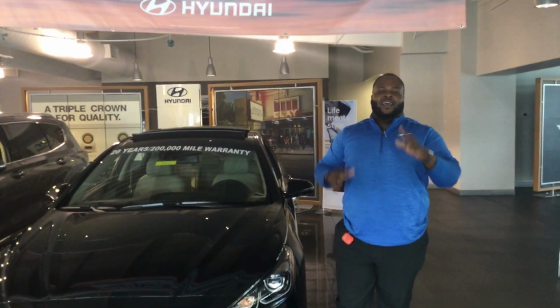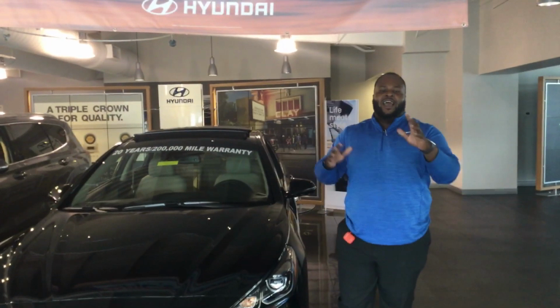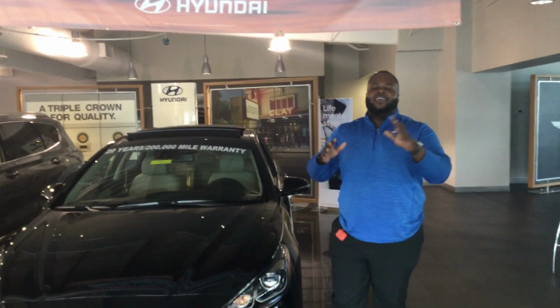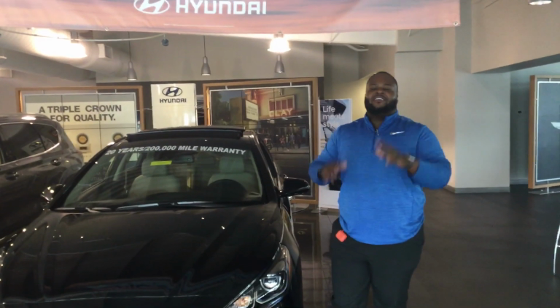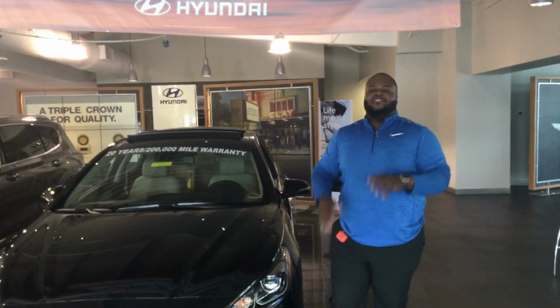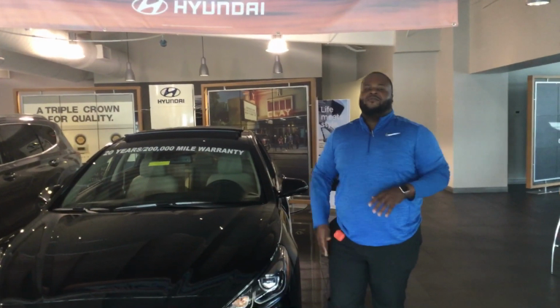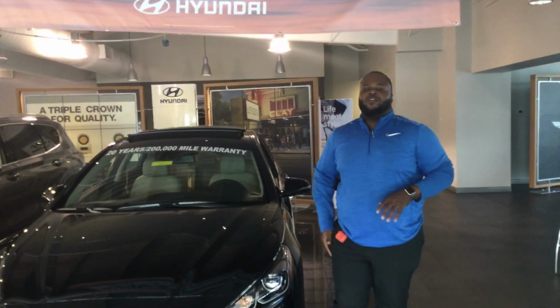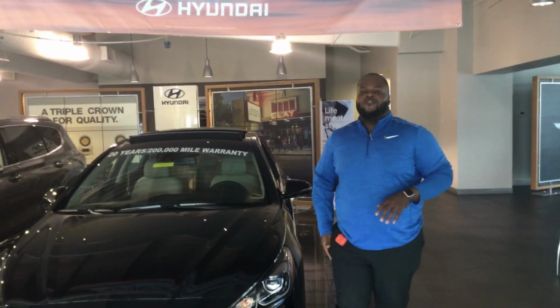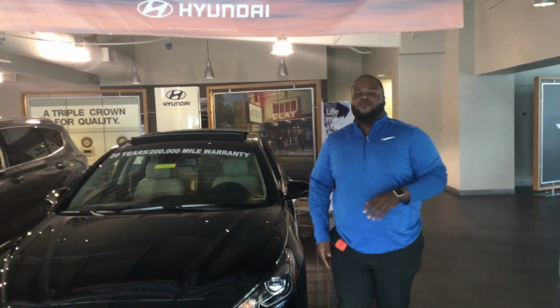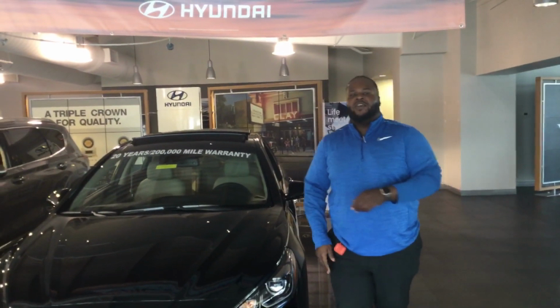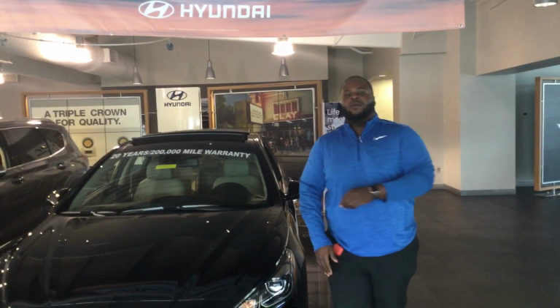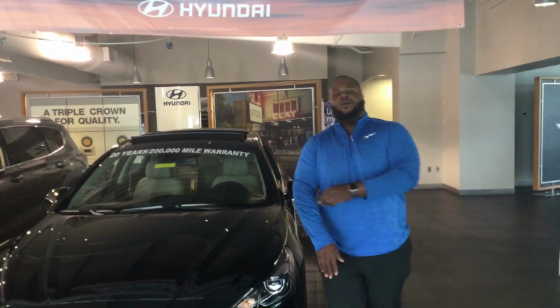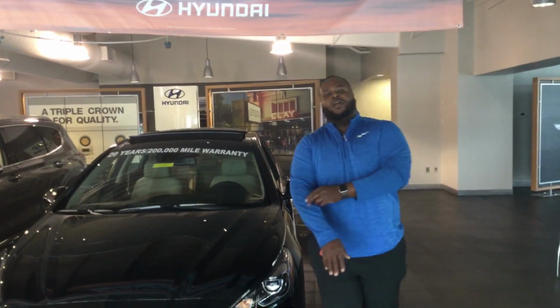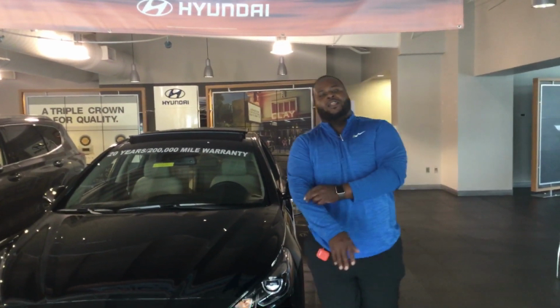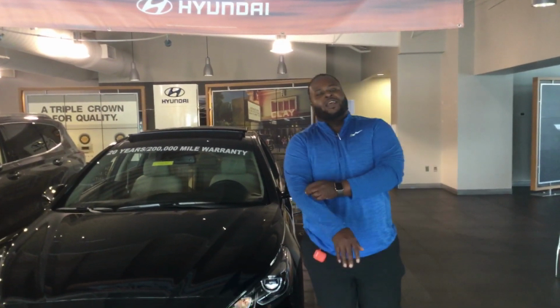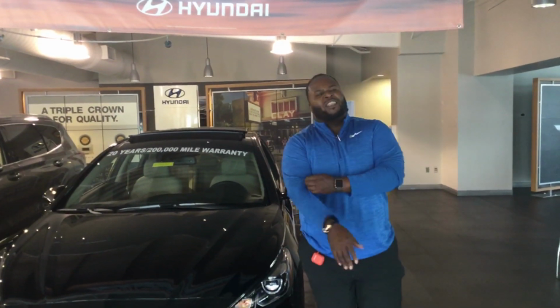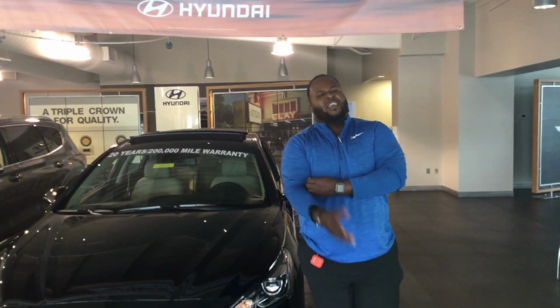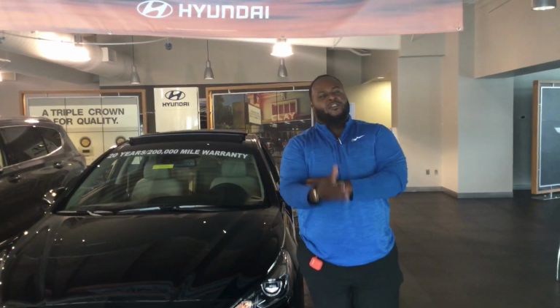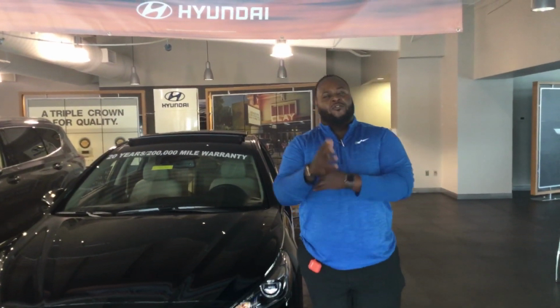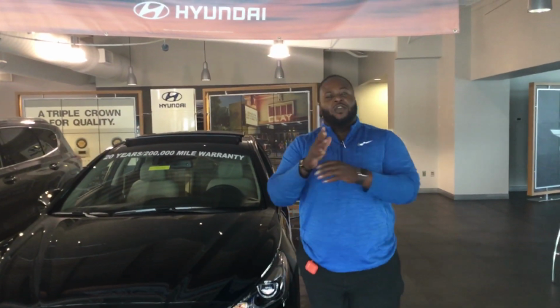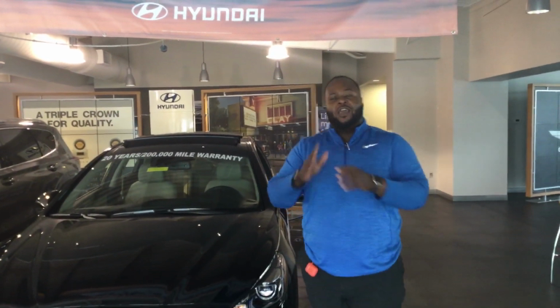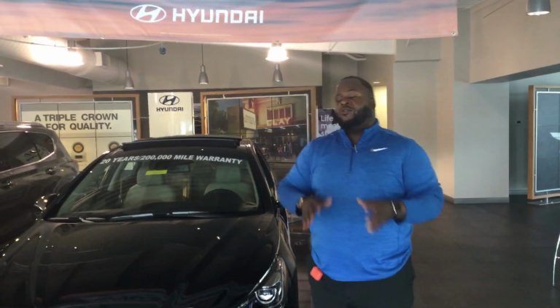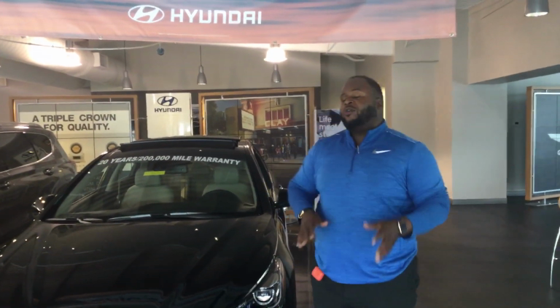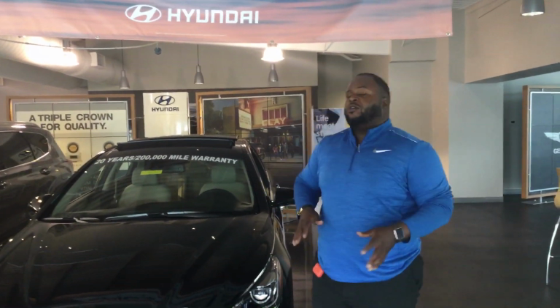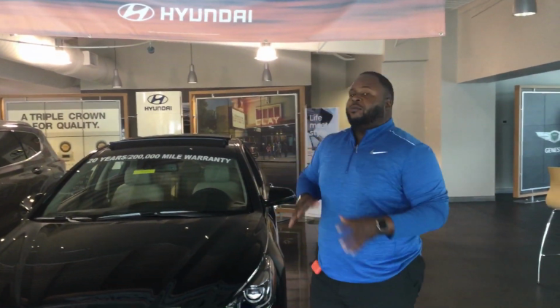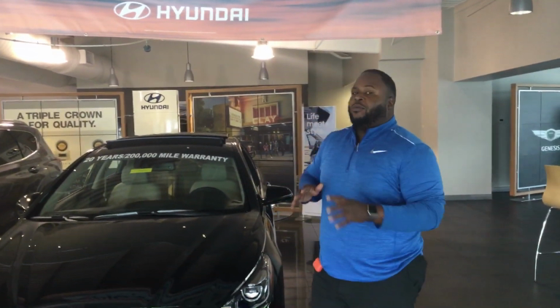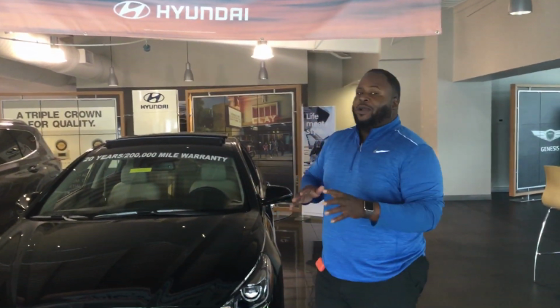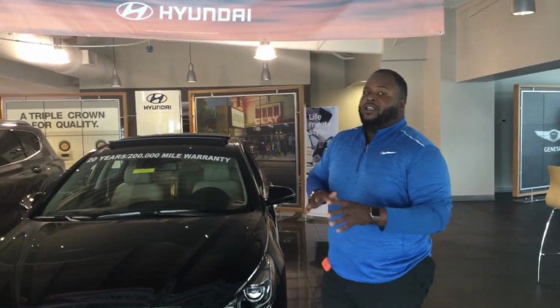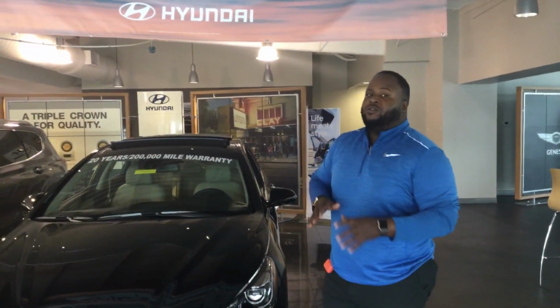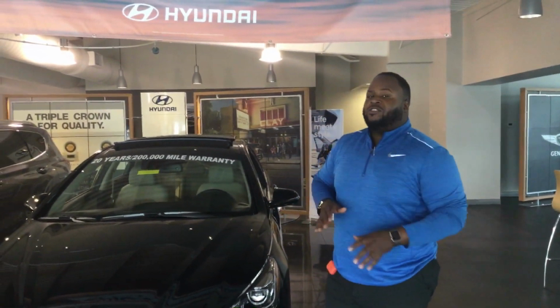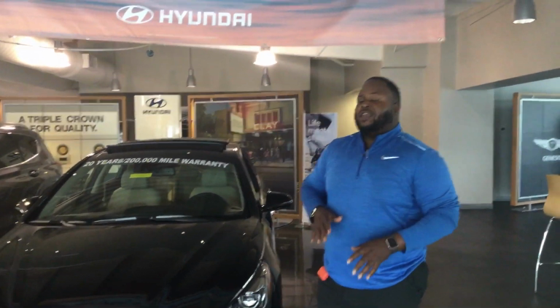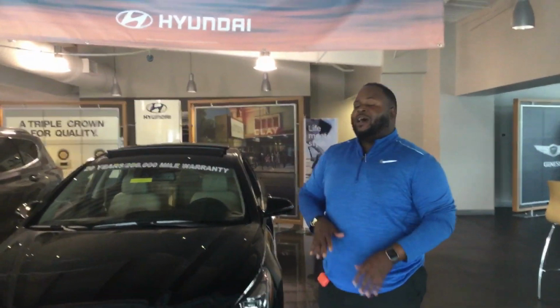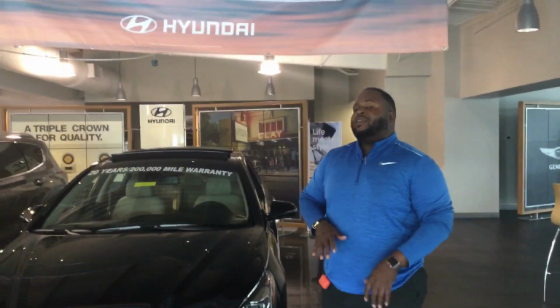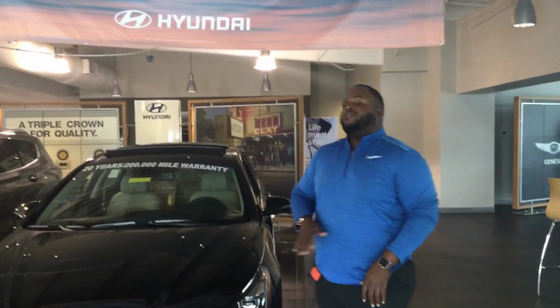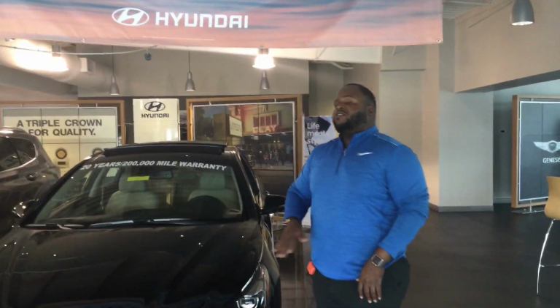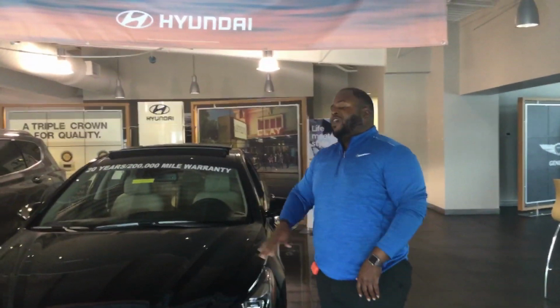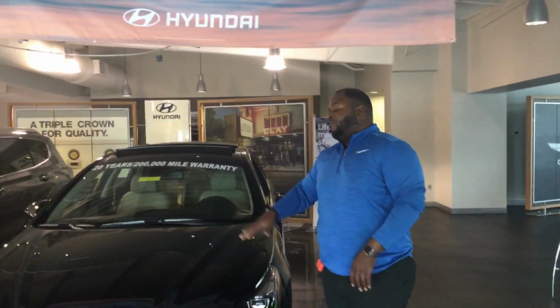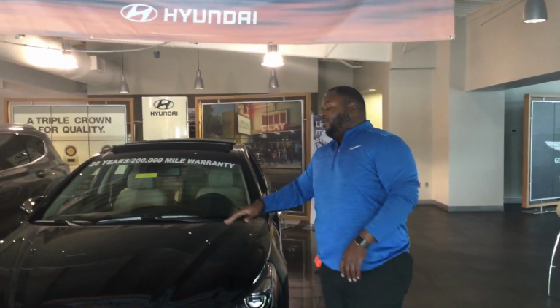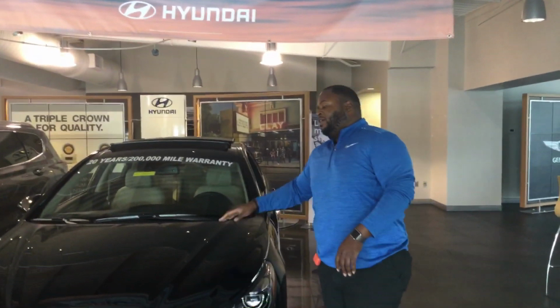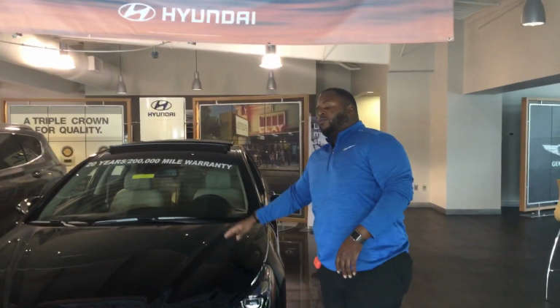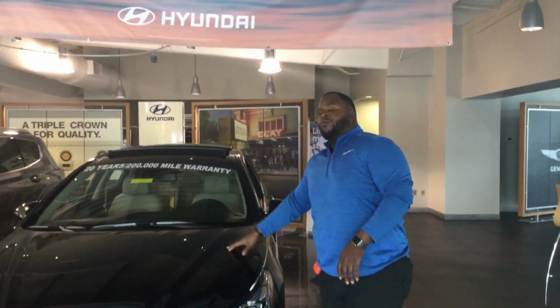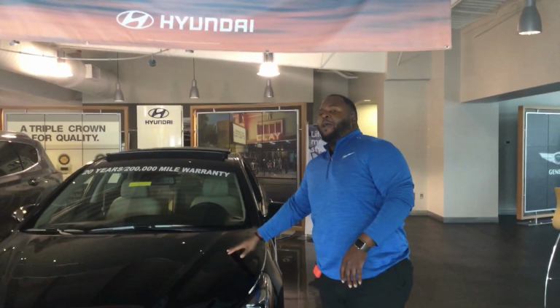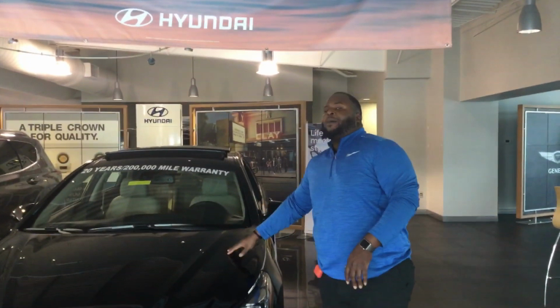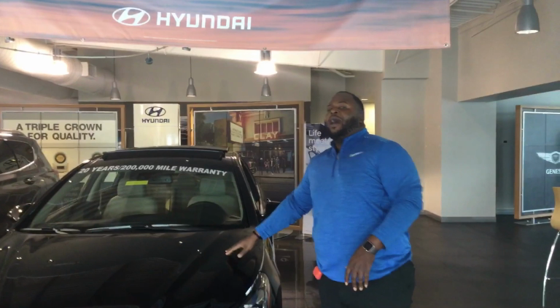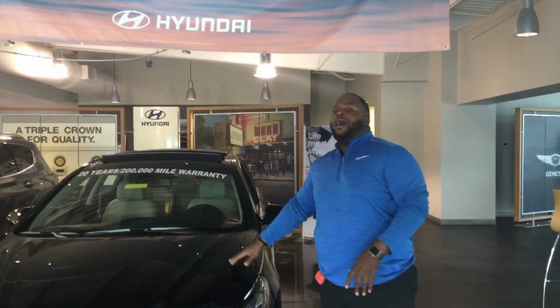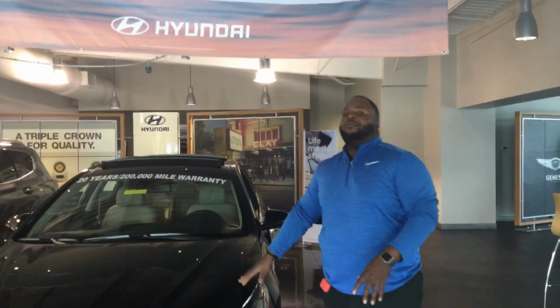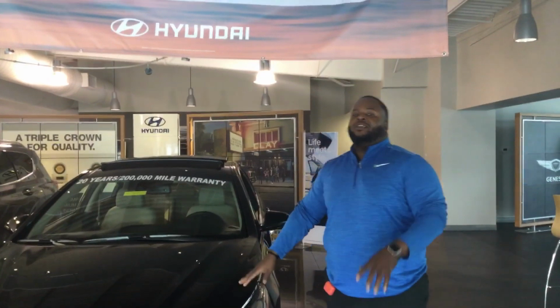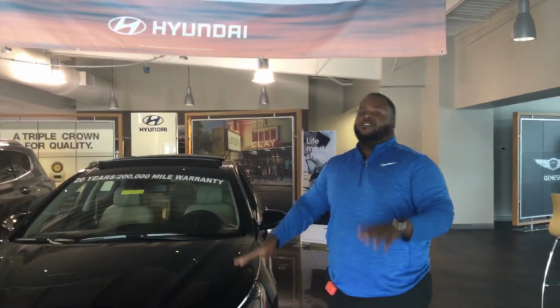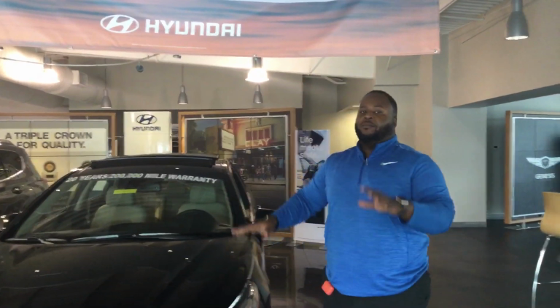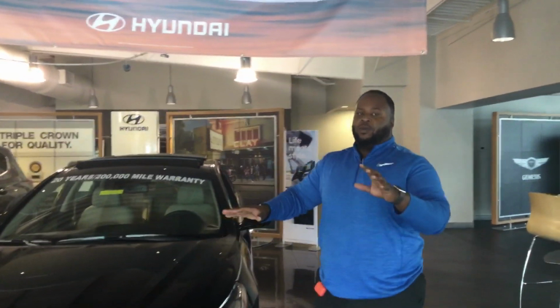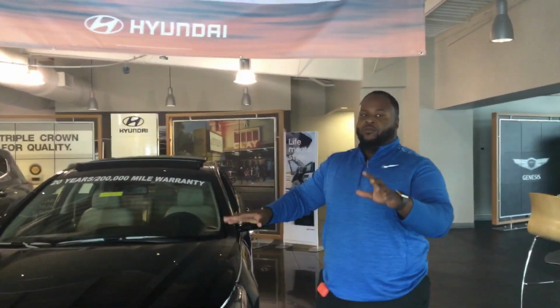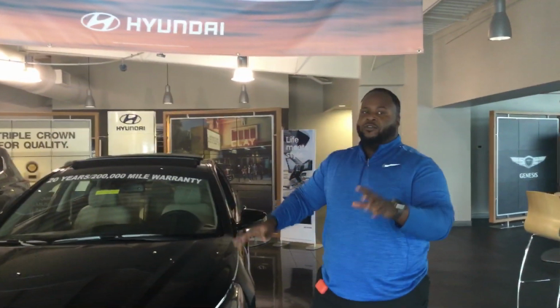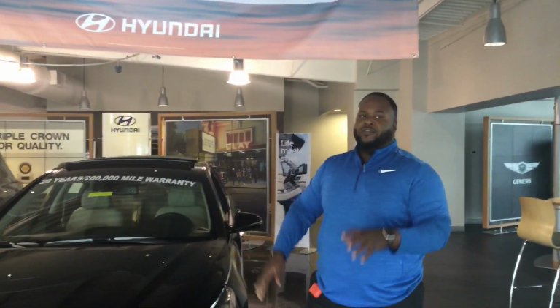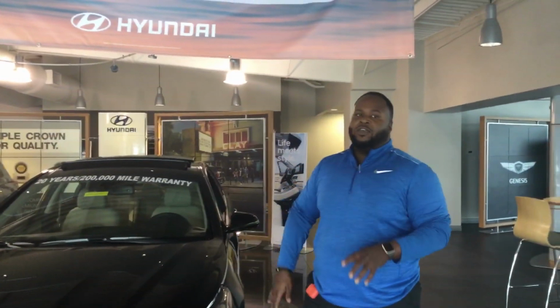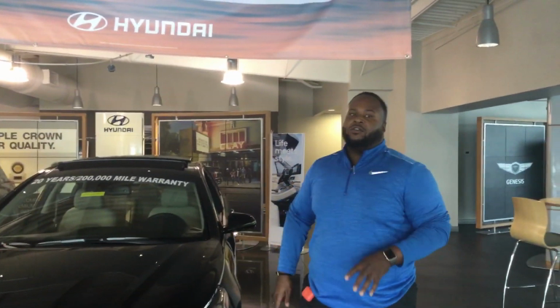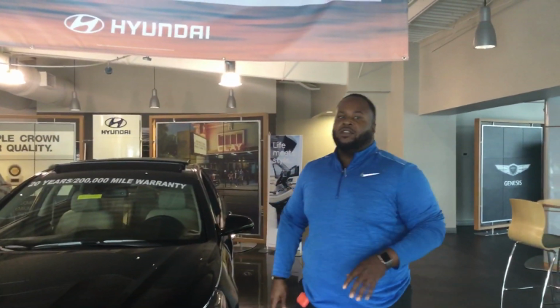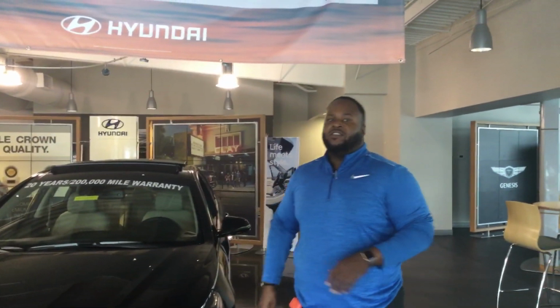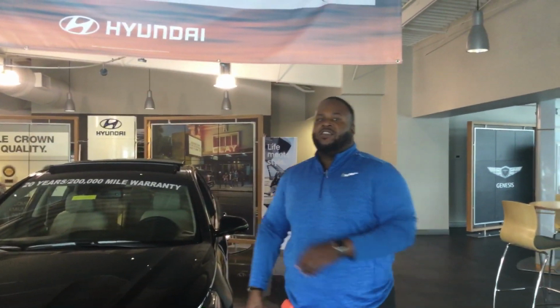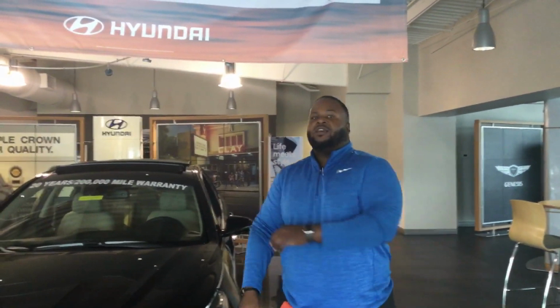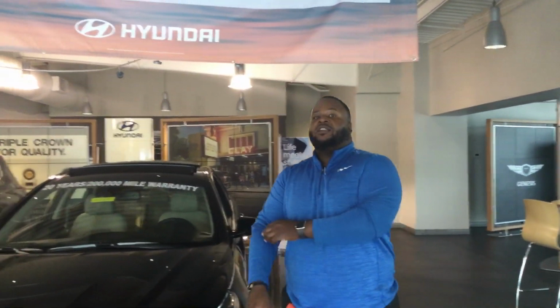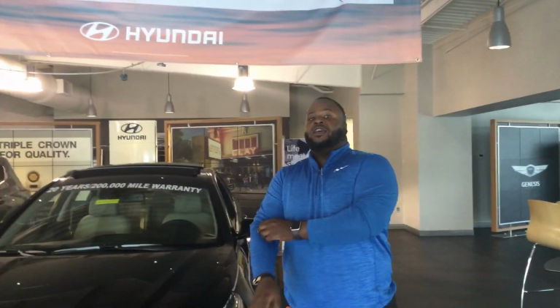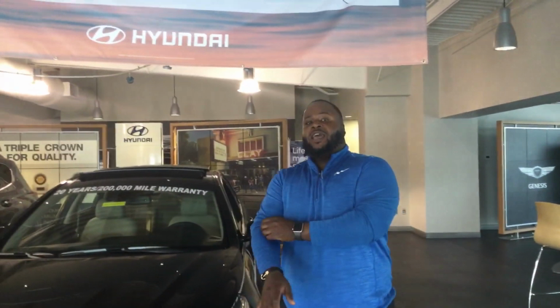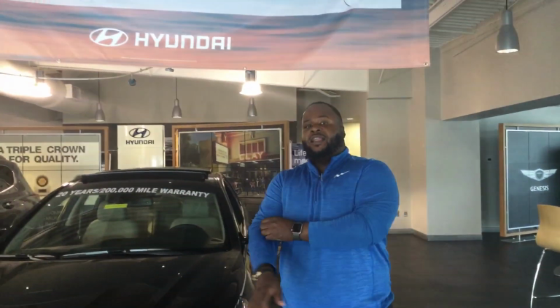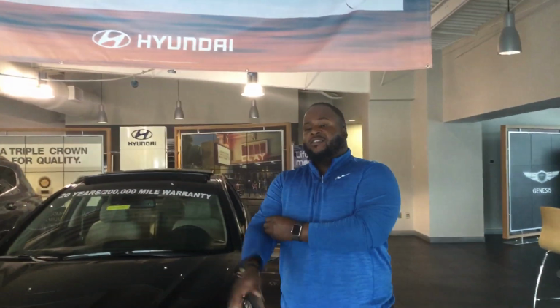Hey, it's Xavier here from Tamron Hyundai. Thank you for your inquiry on the brand new Sonata. I just have one here right behind me. It's a beautiful vehicle. Let's take a look at it.